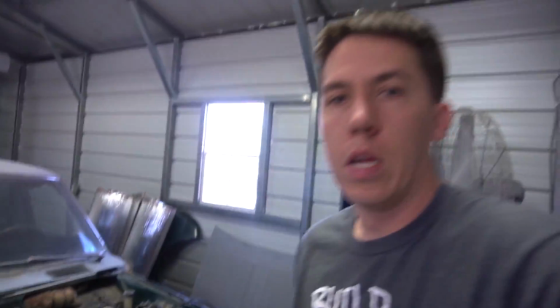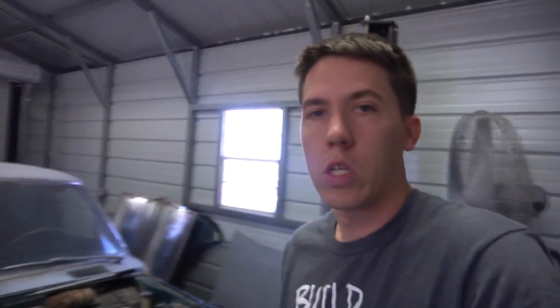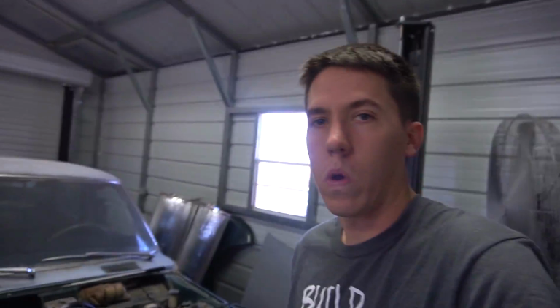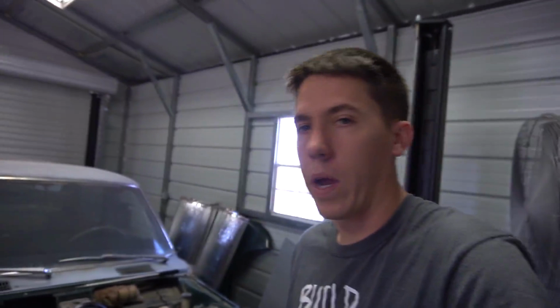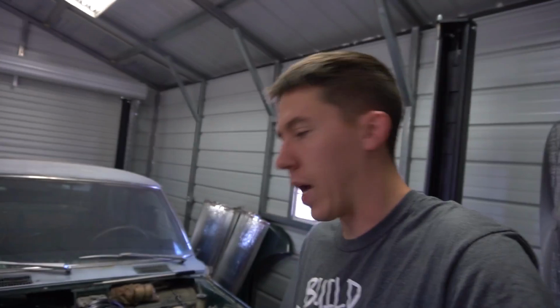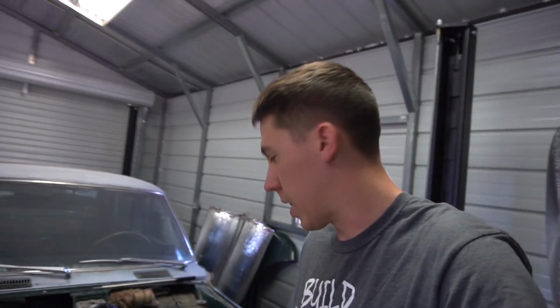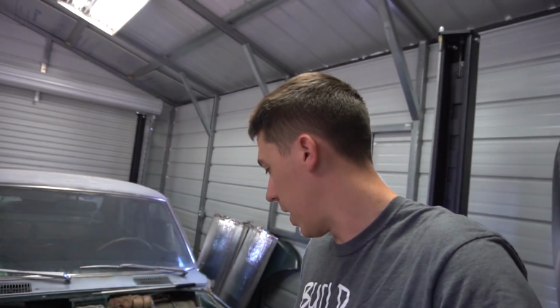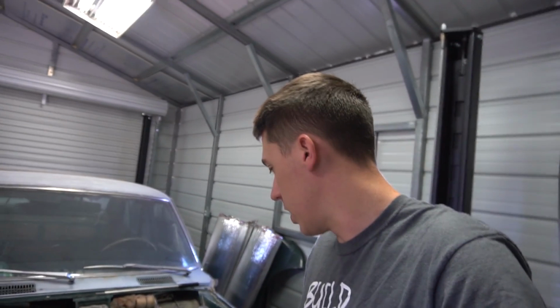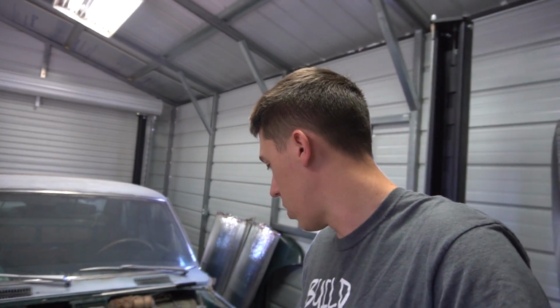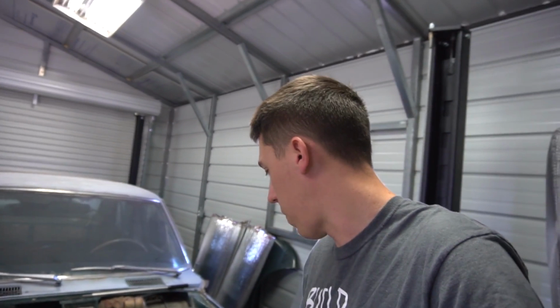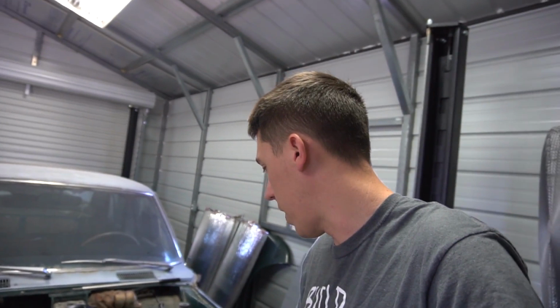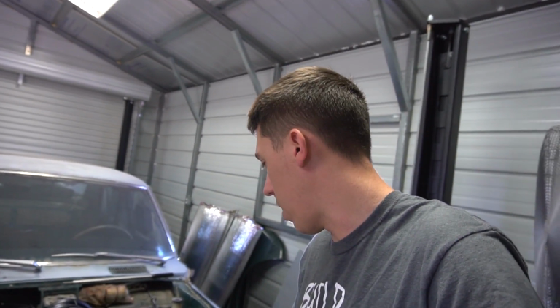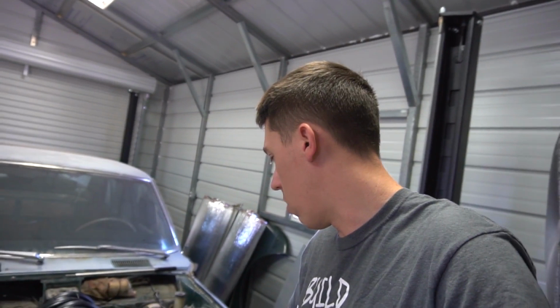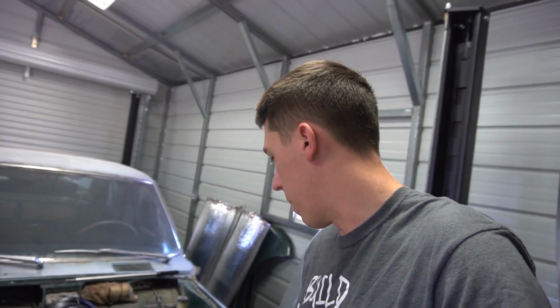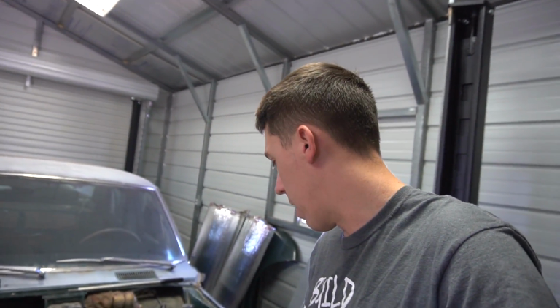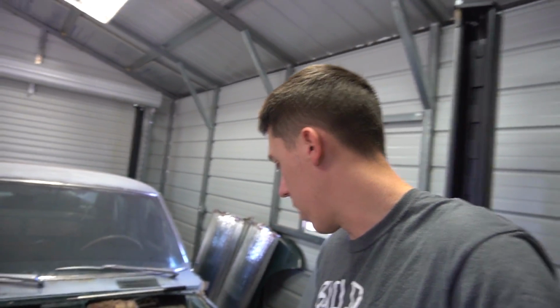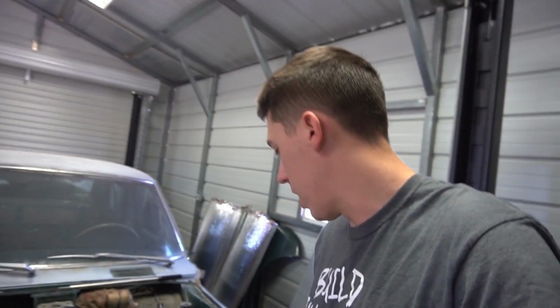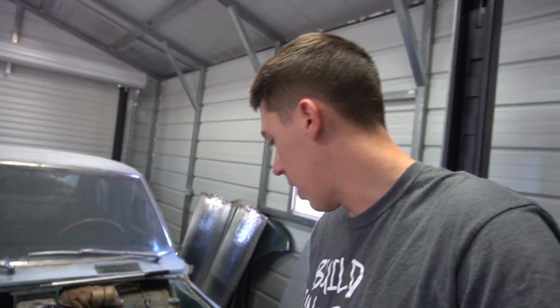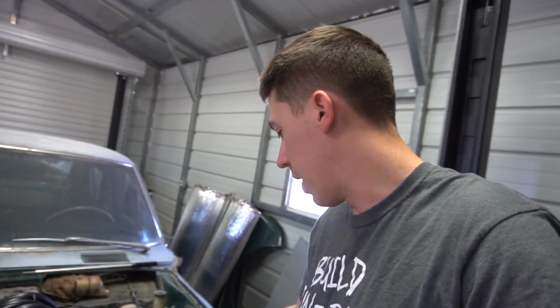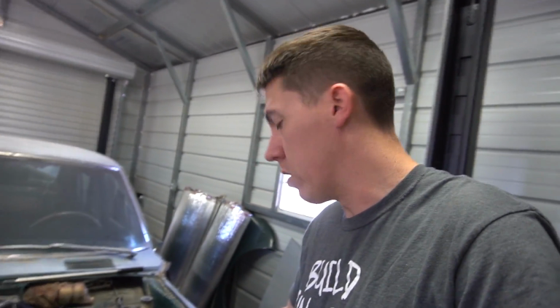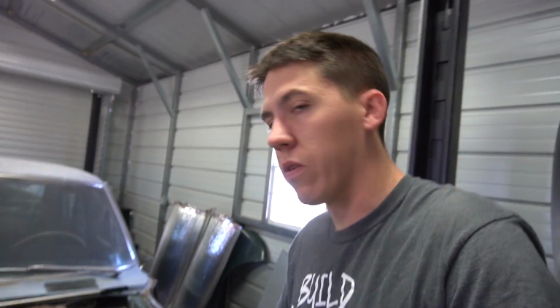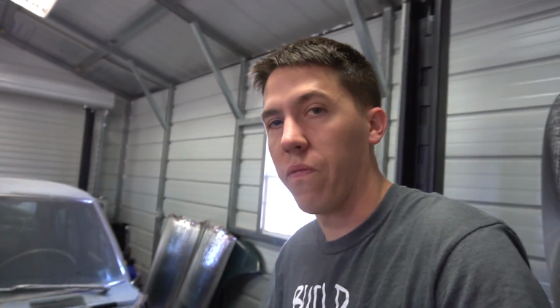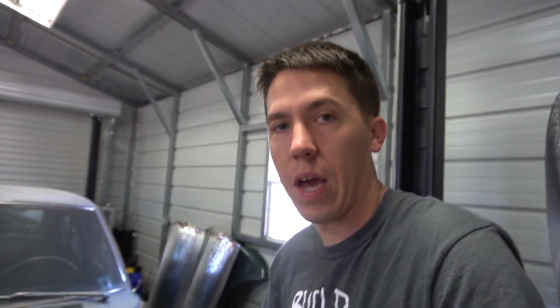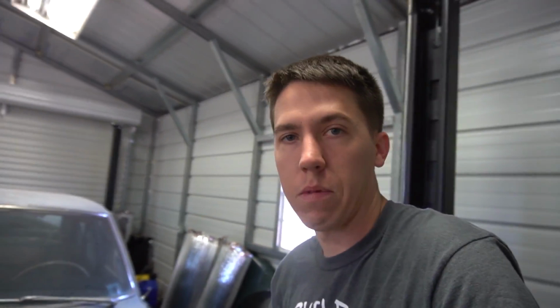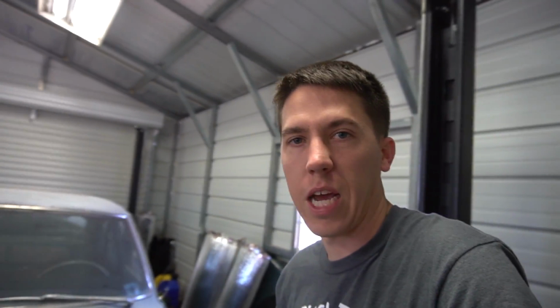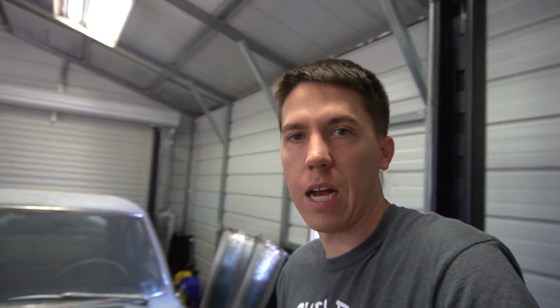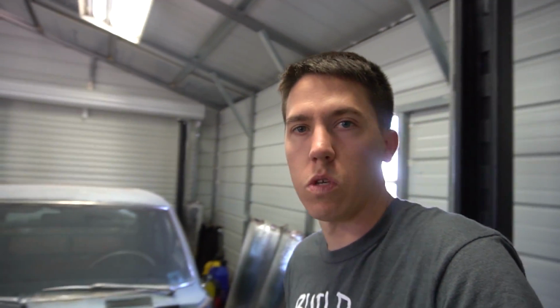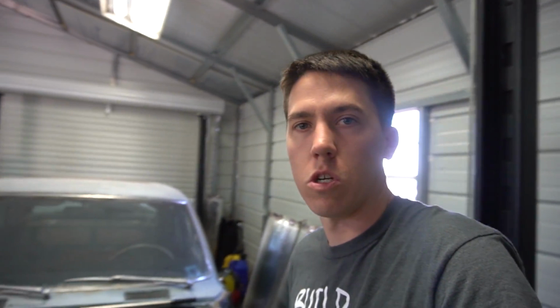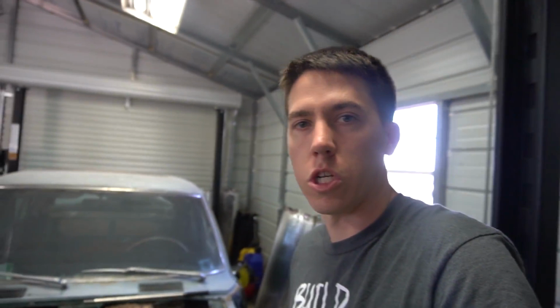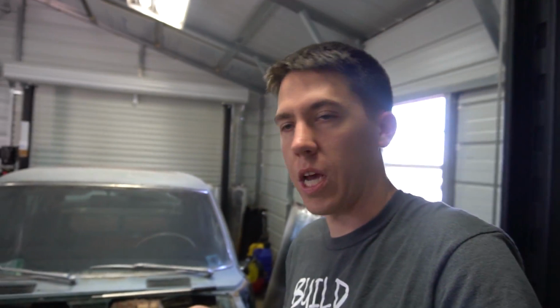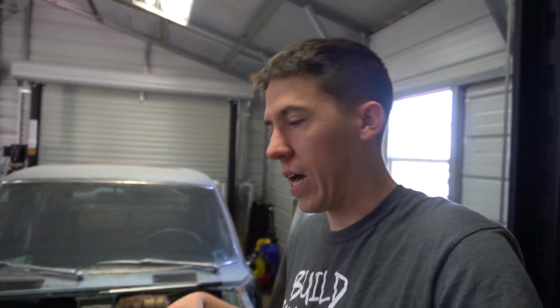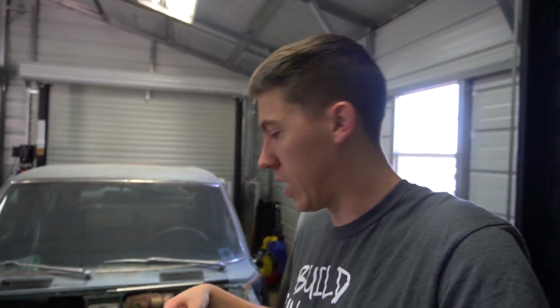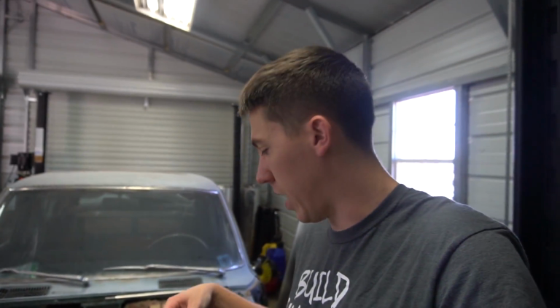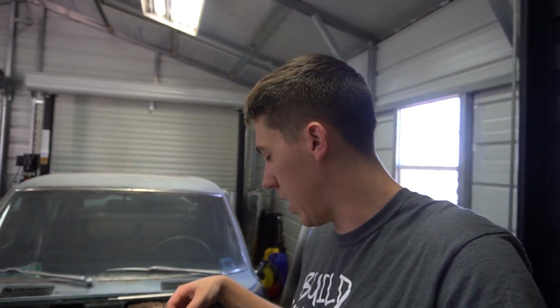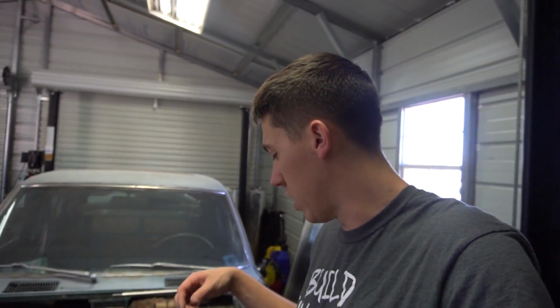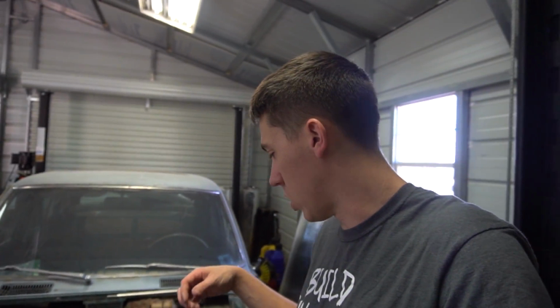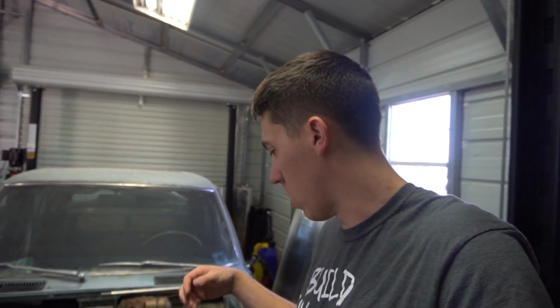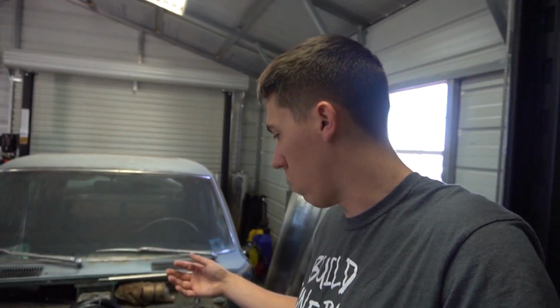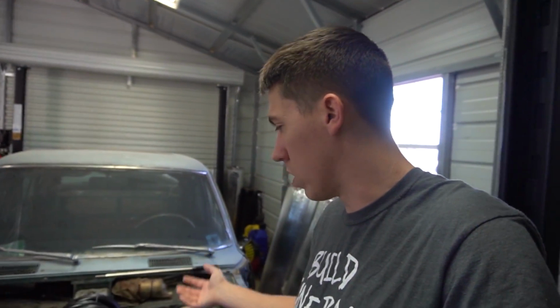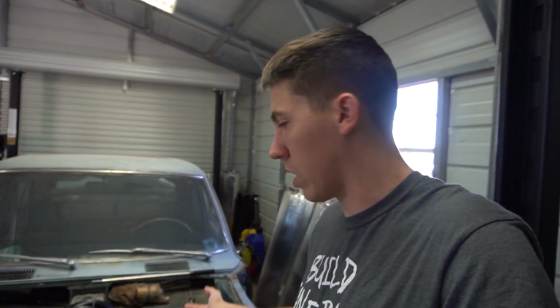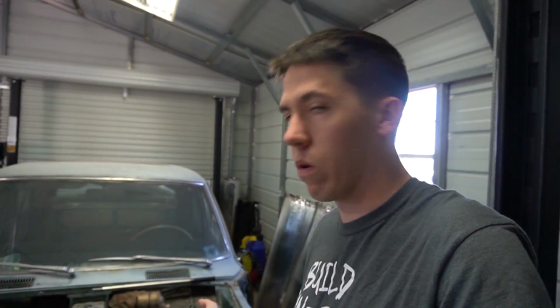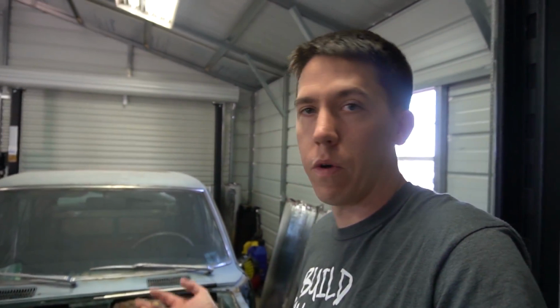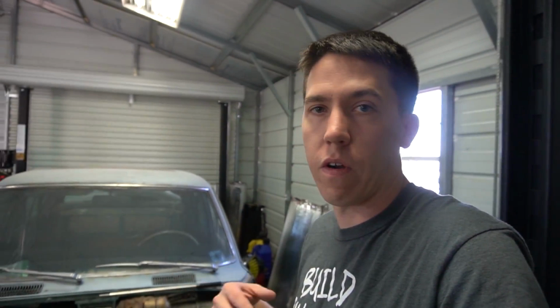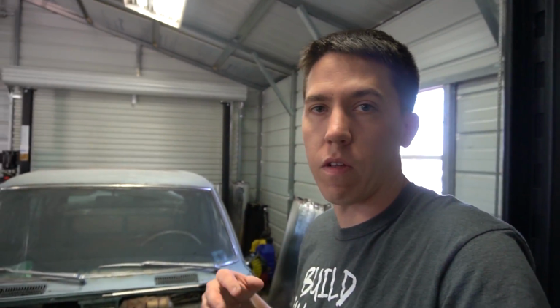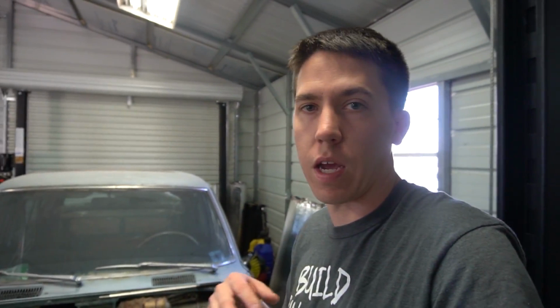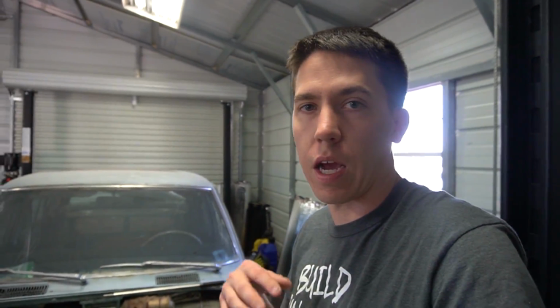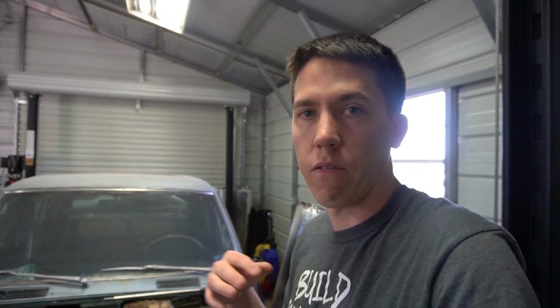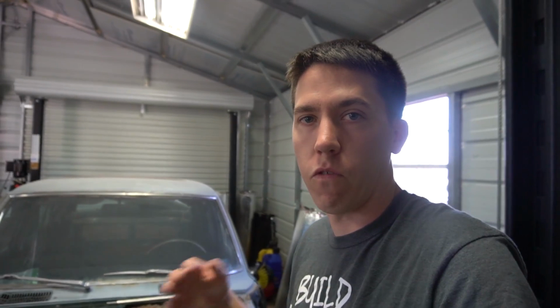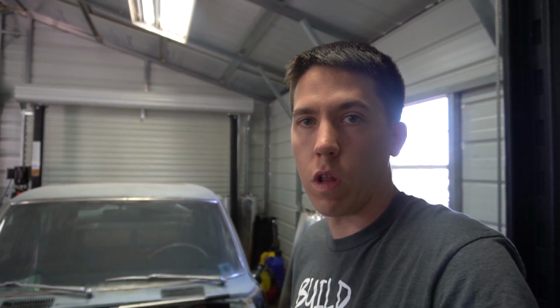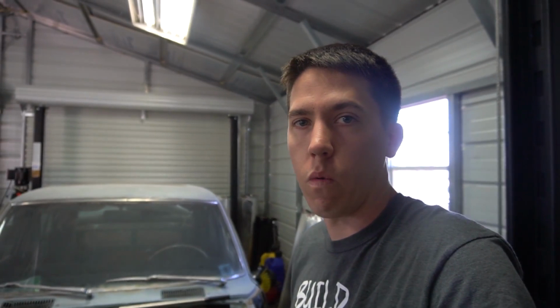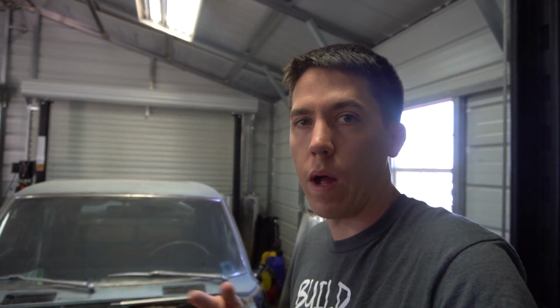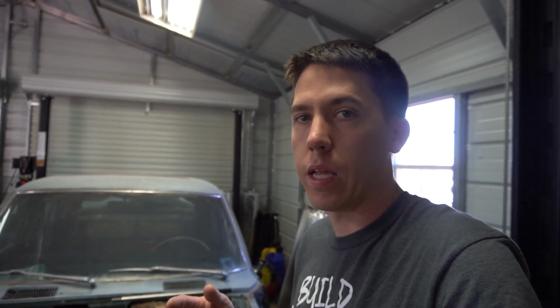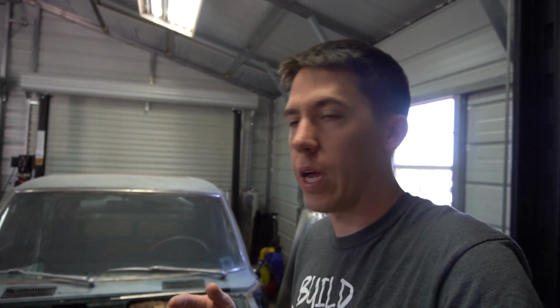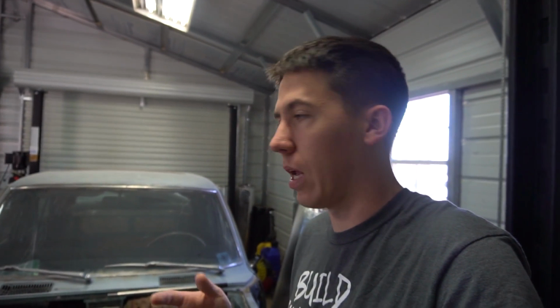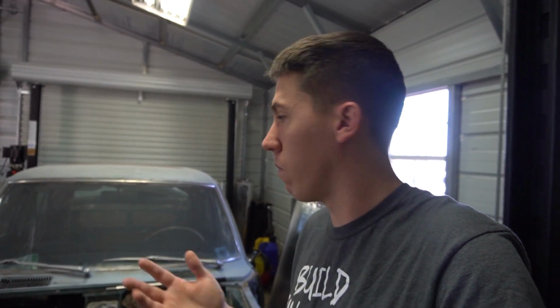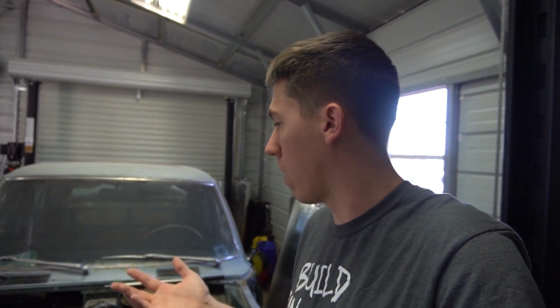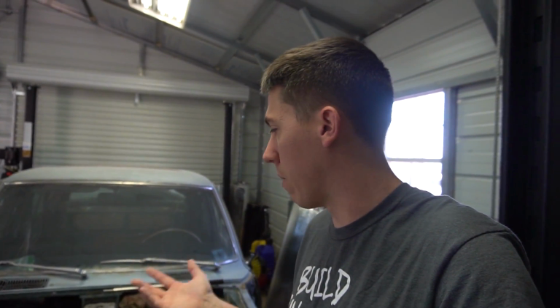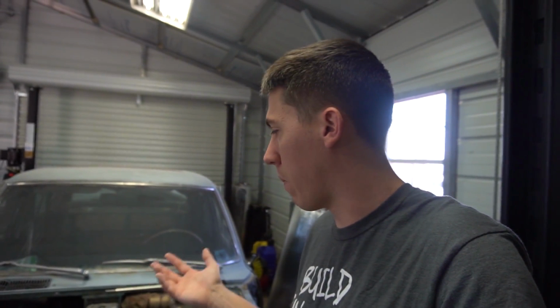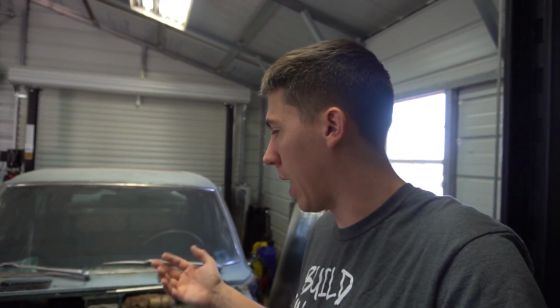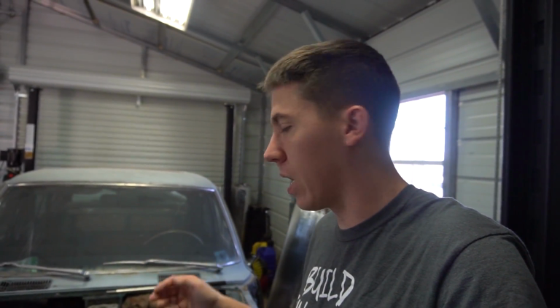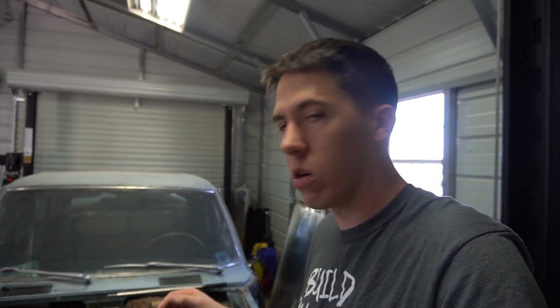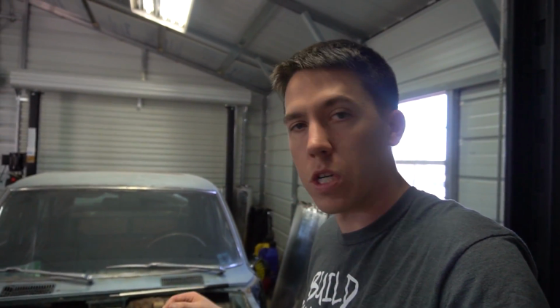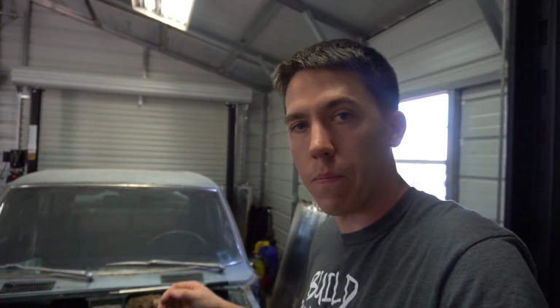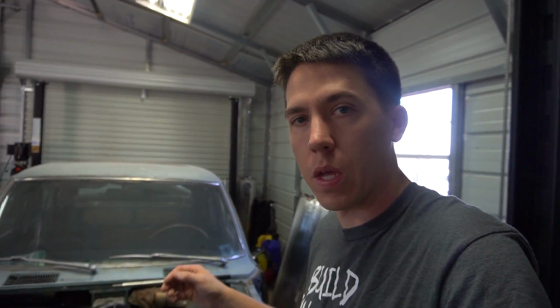I got the engine plate all mounted. I used some fab tabs — they're just tacked in. Once I remove everything I can fully weld it and probably paint it or something.